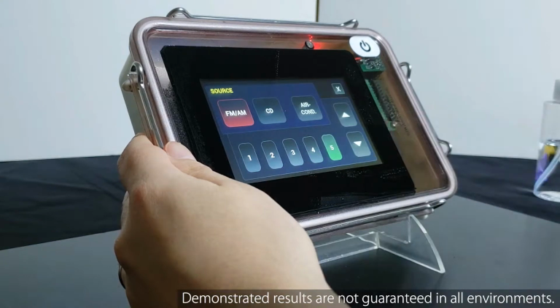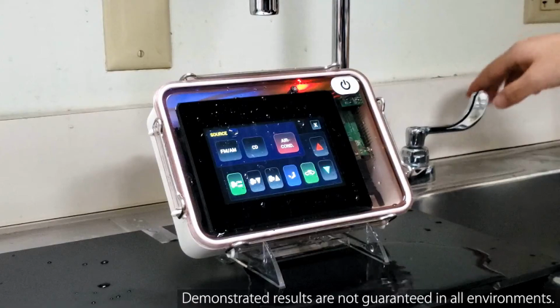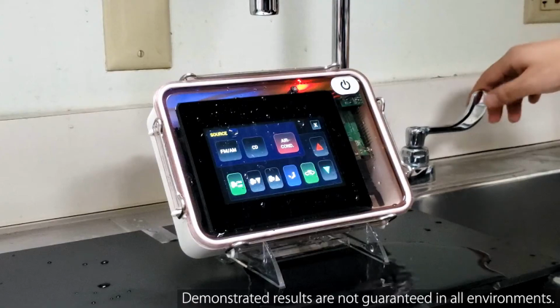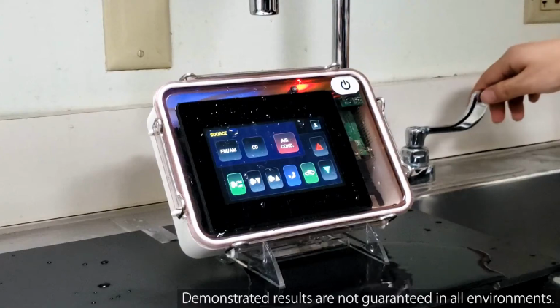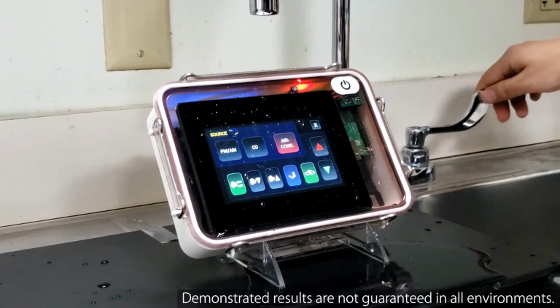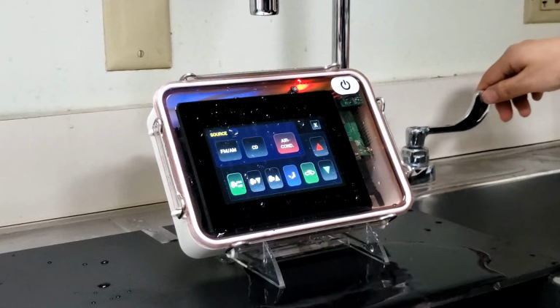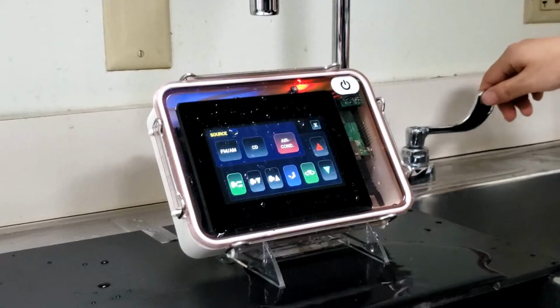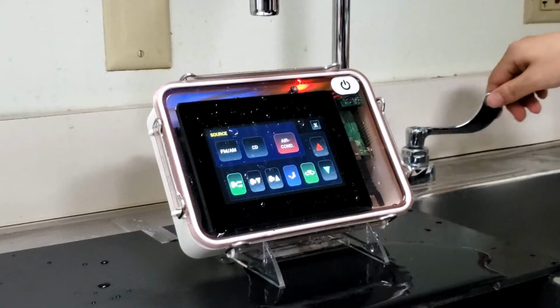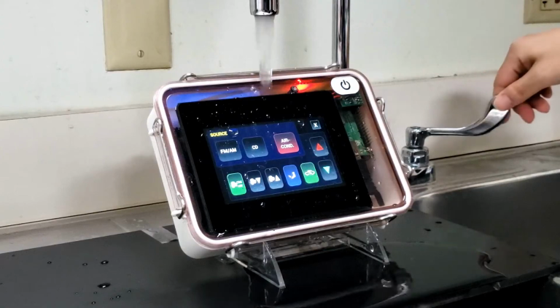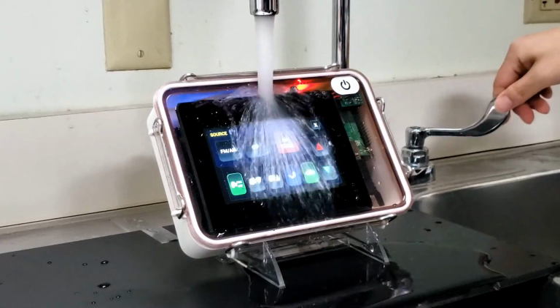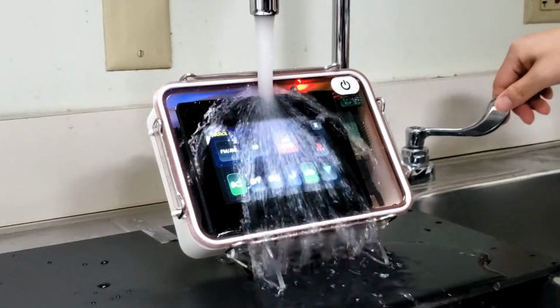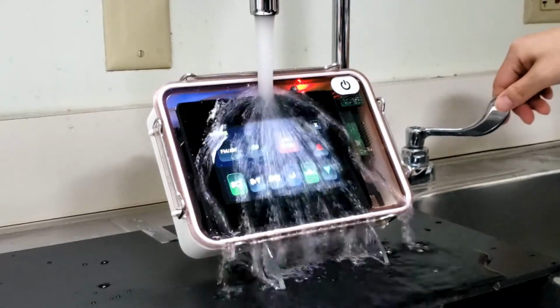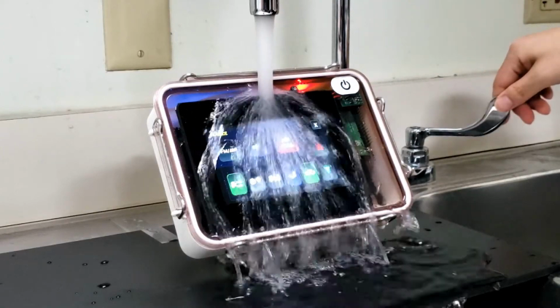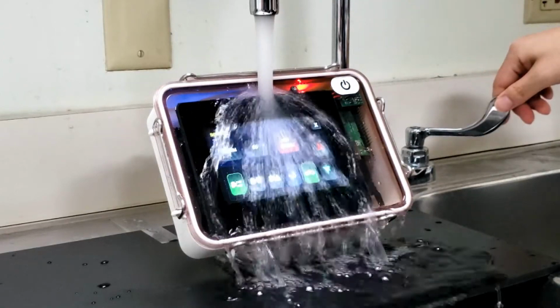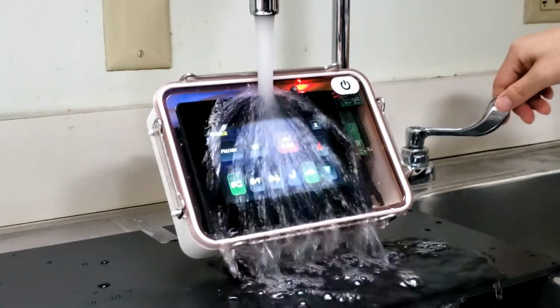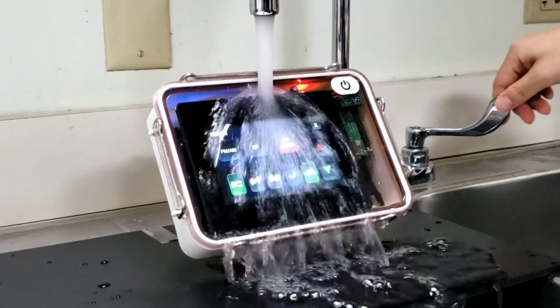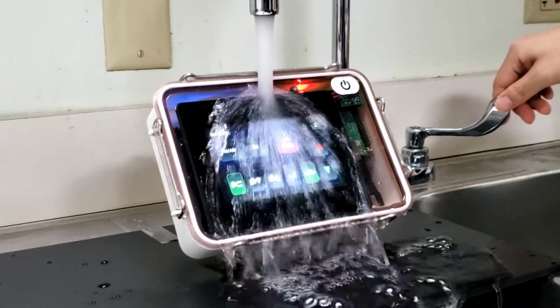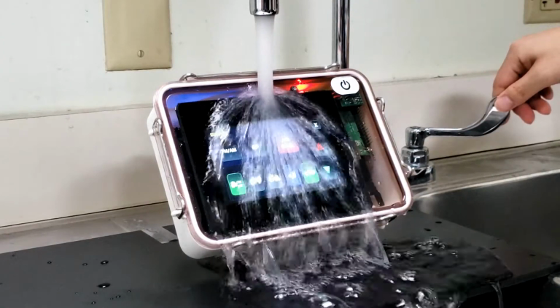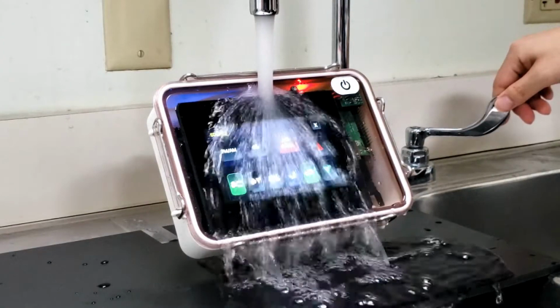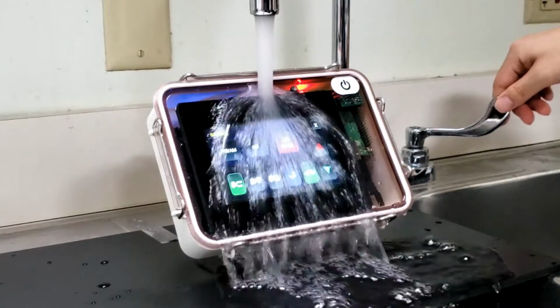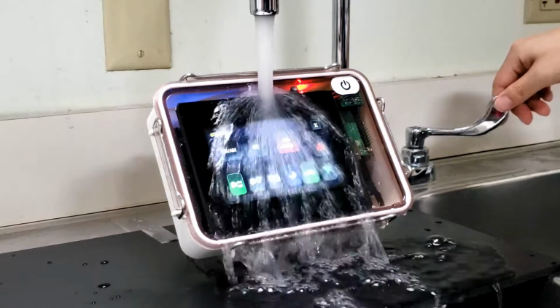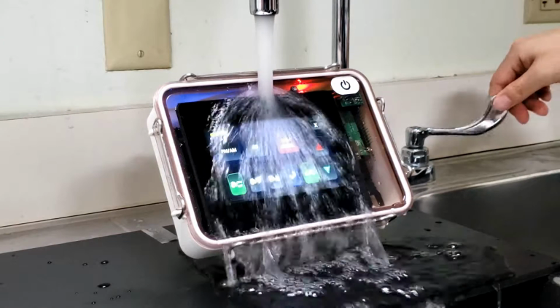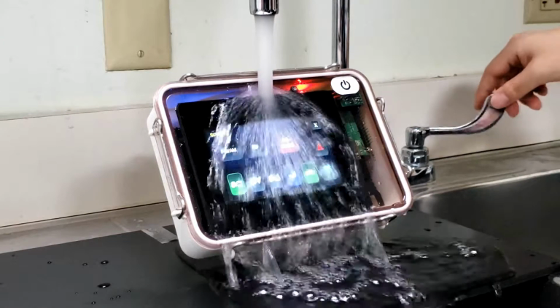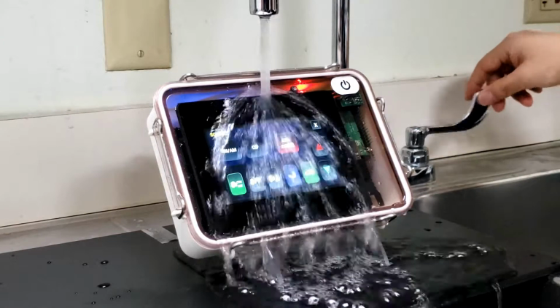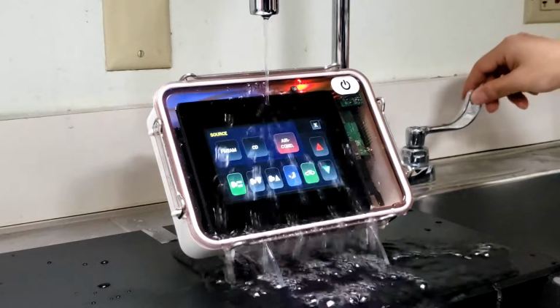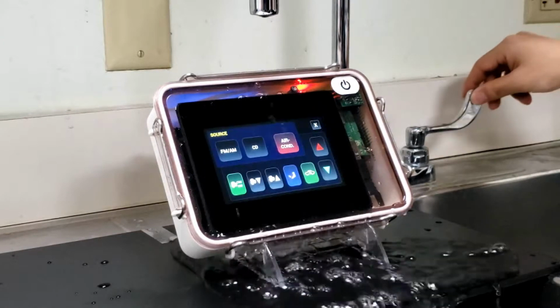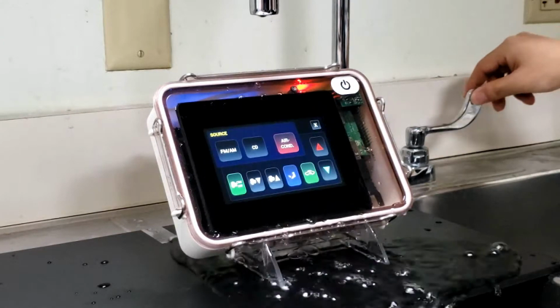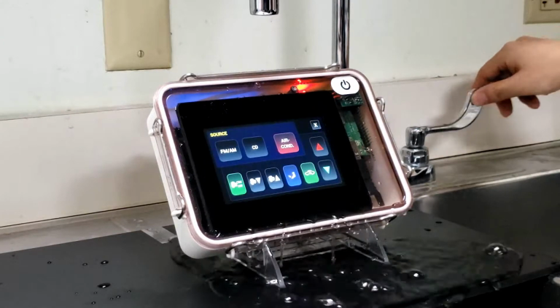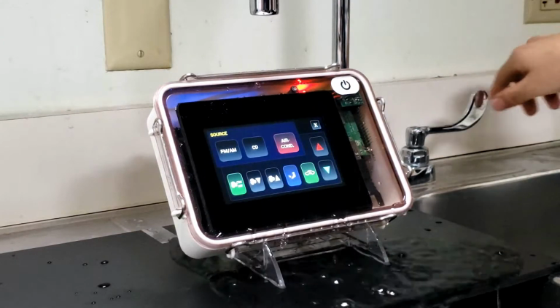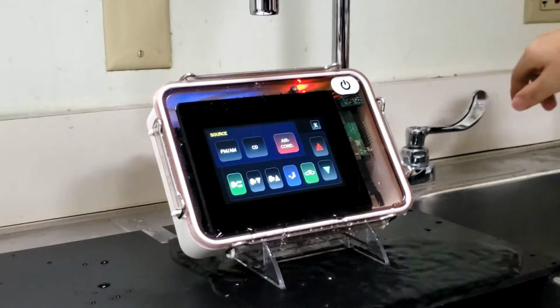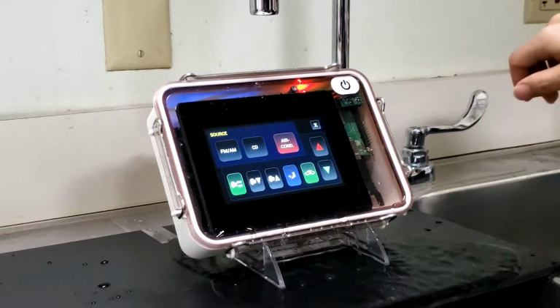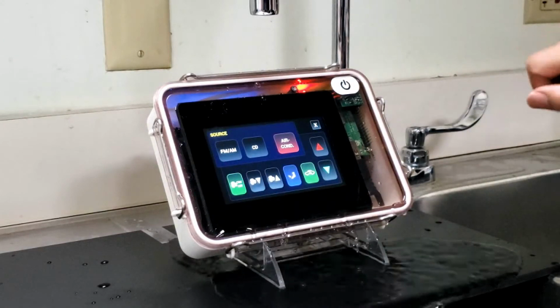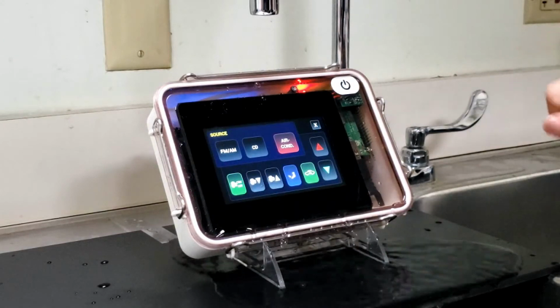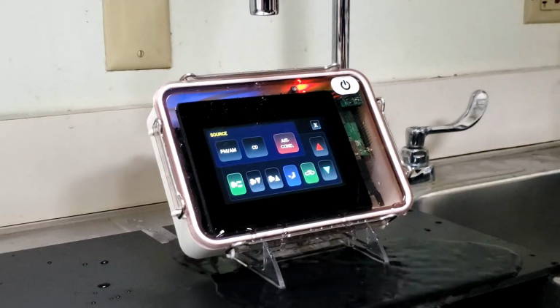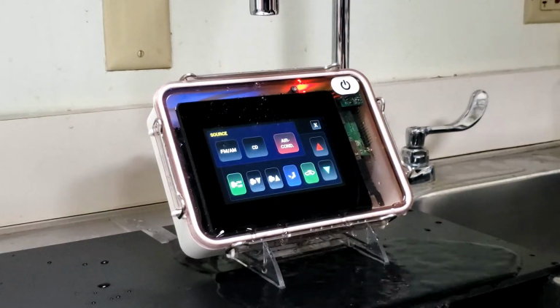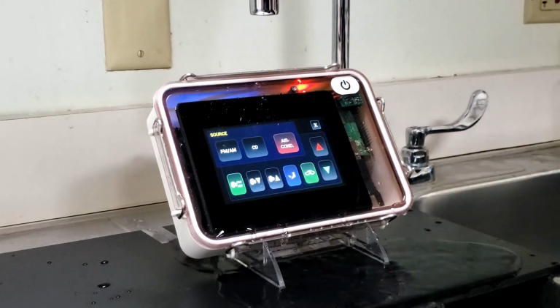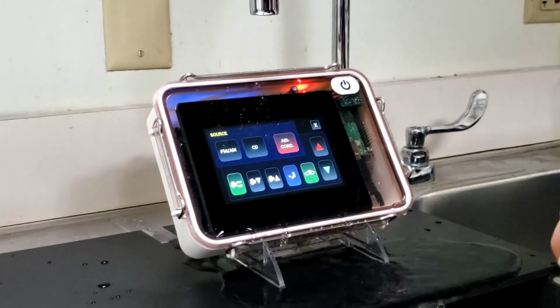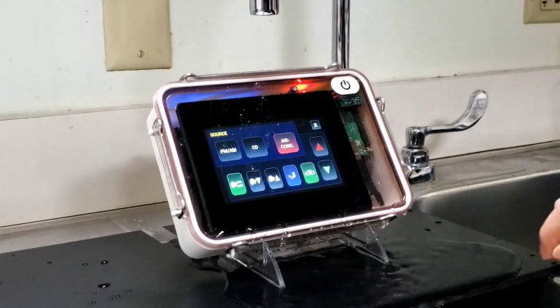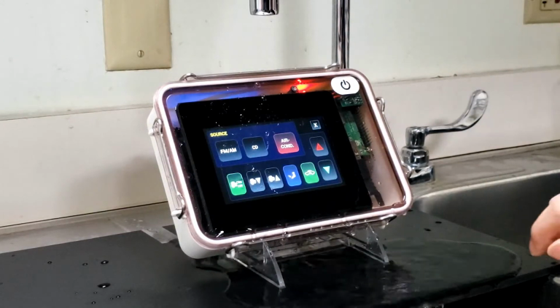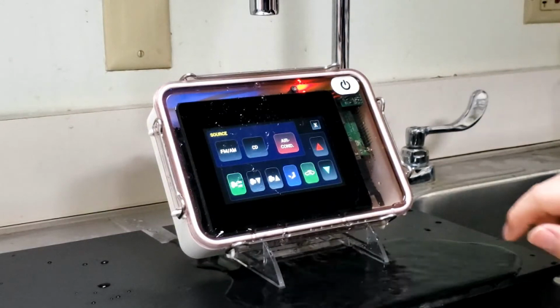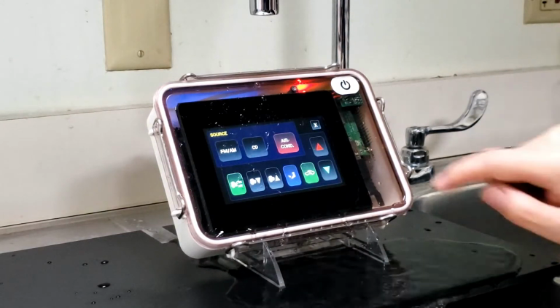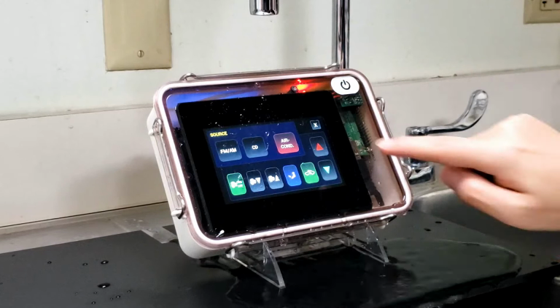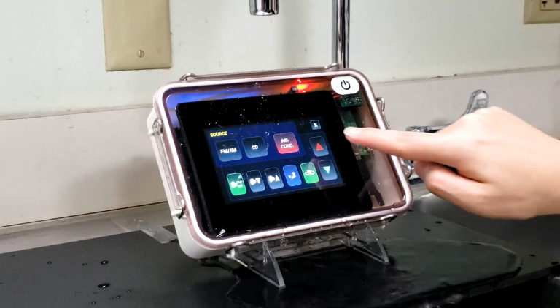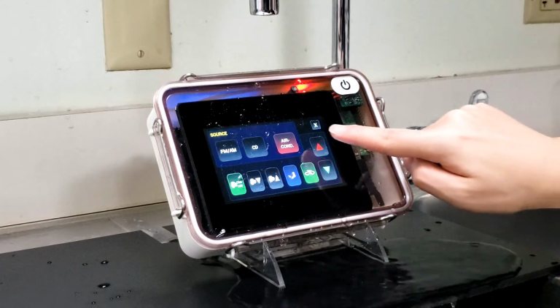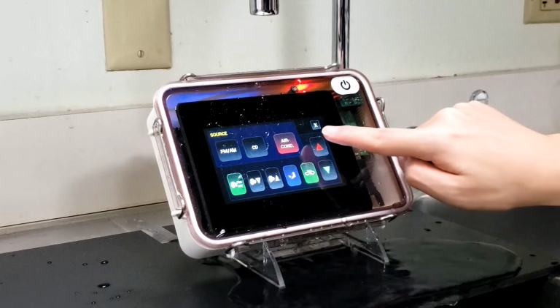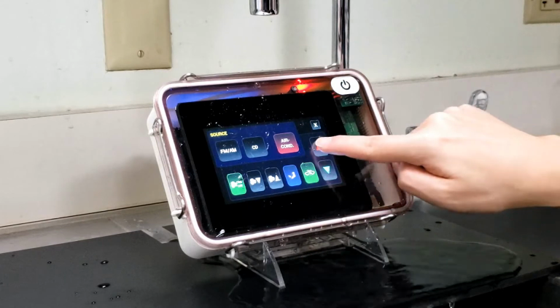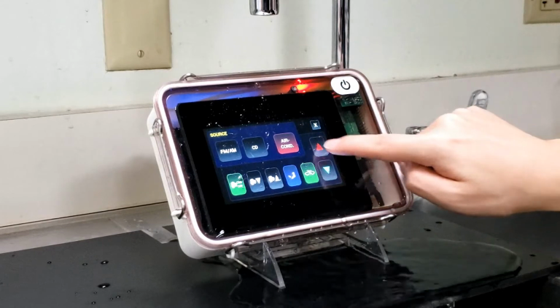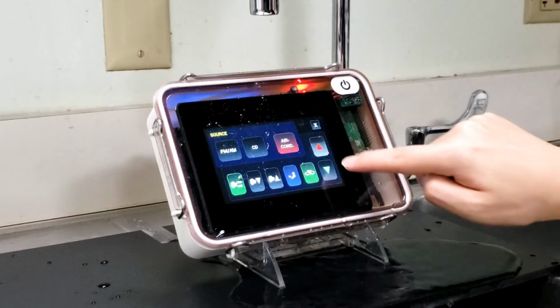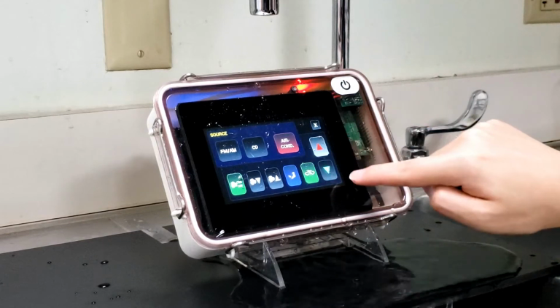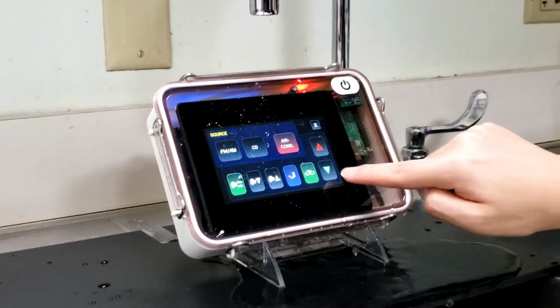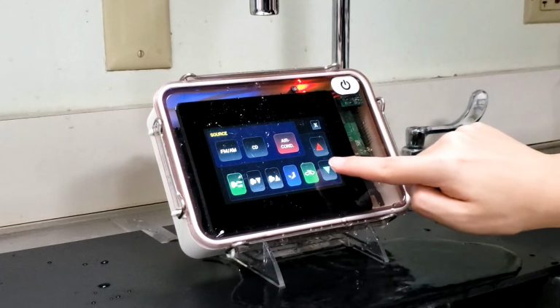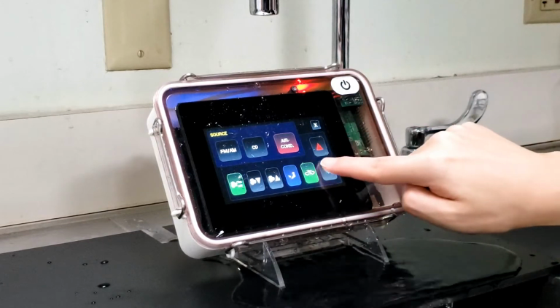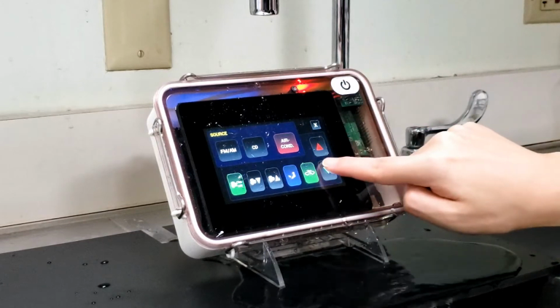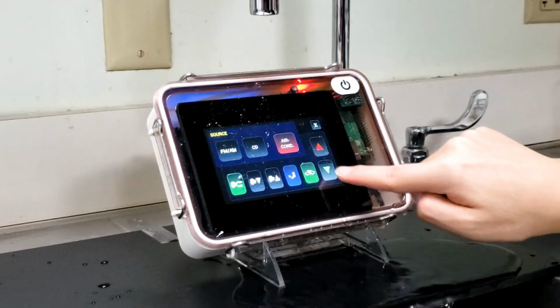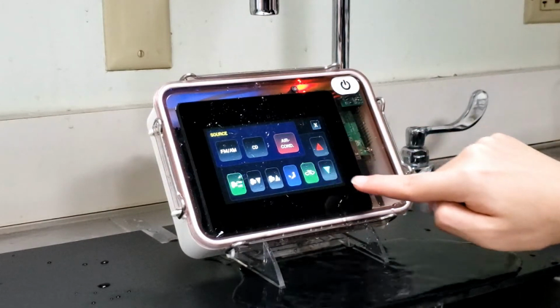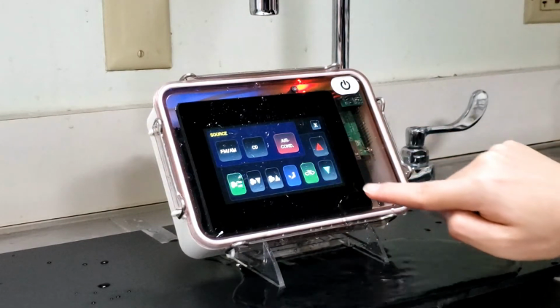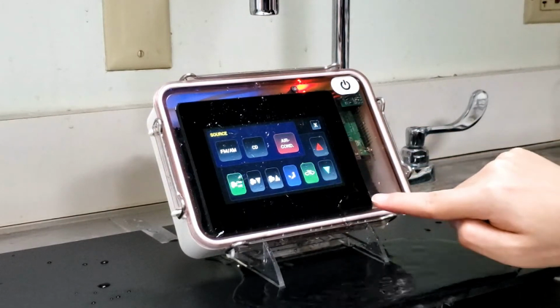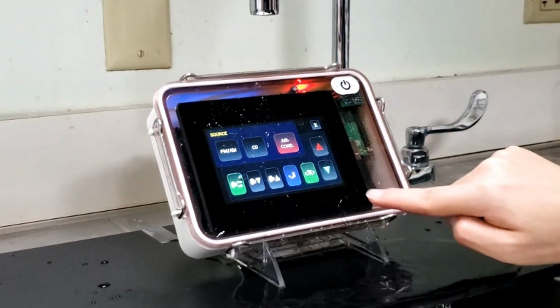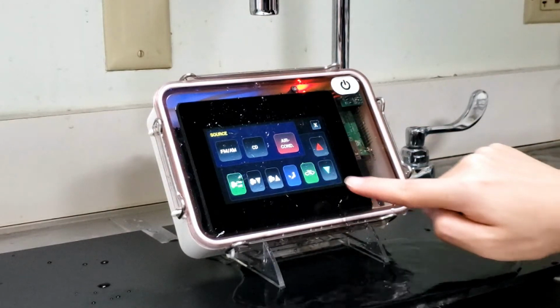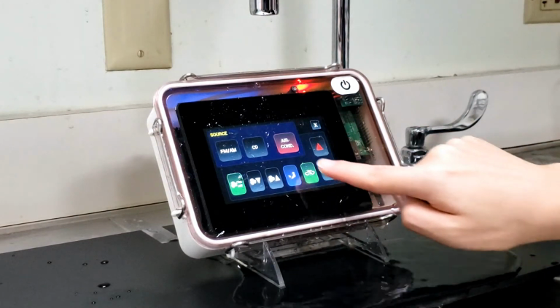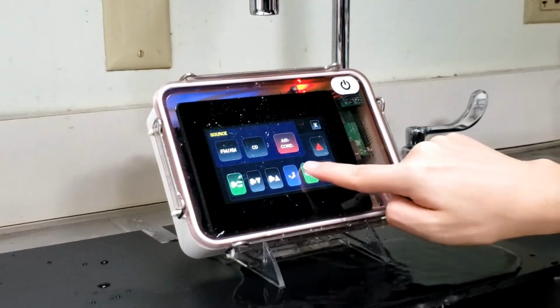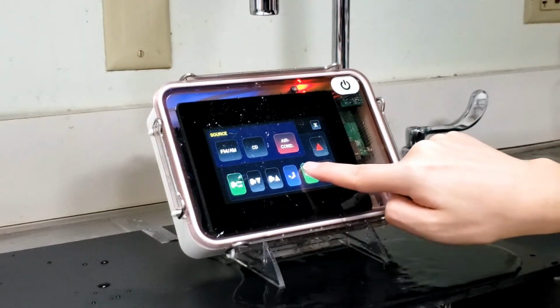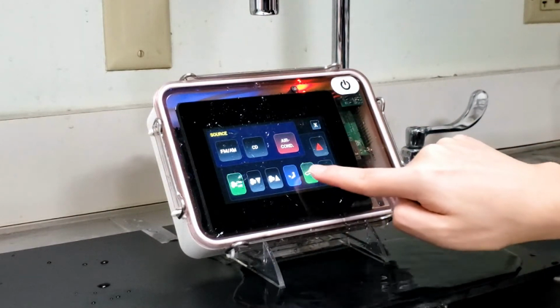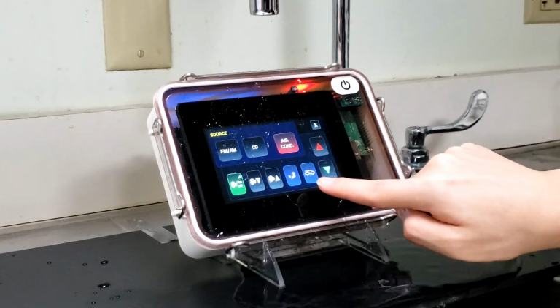Noritake's deep touch sensitivity adjustment features enable better reliability in a wide range of possible environments.